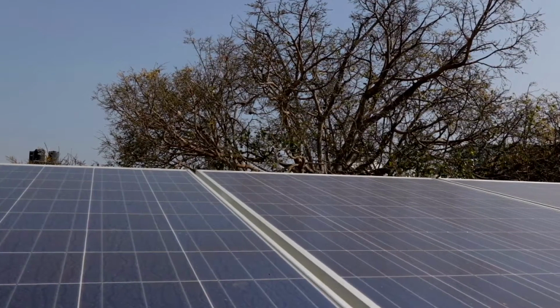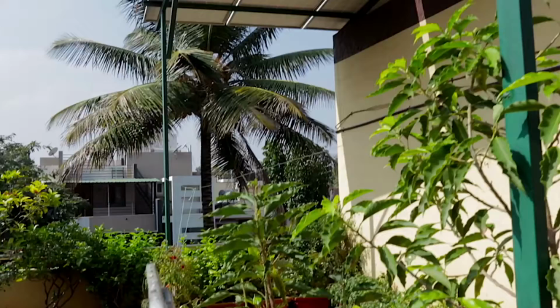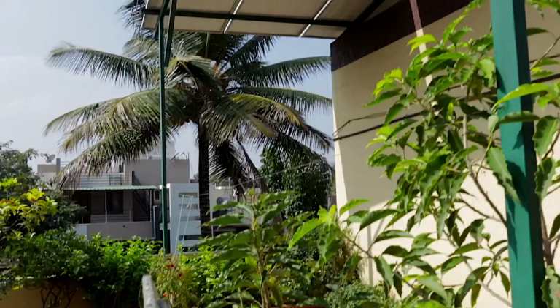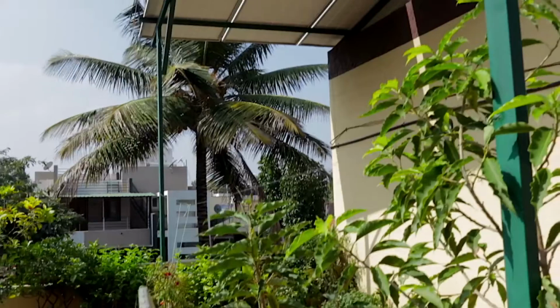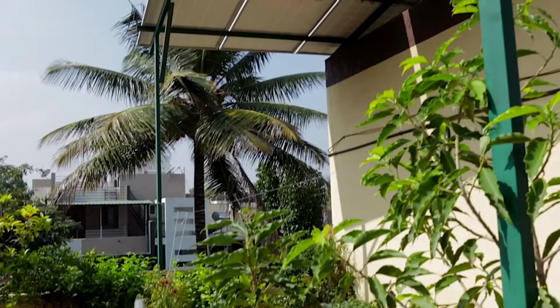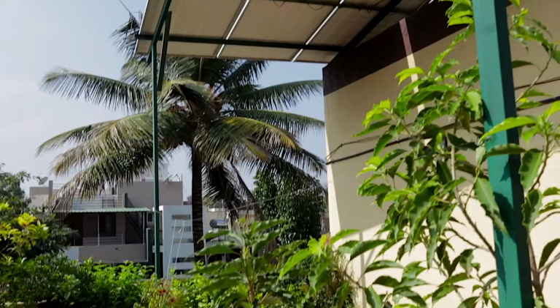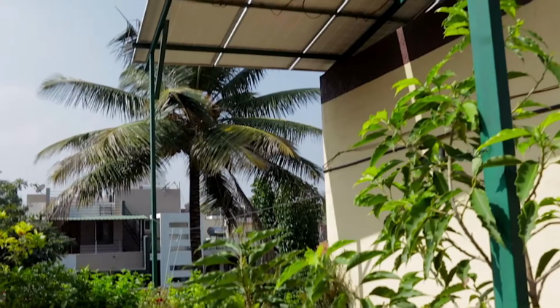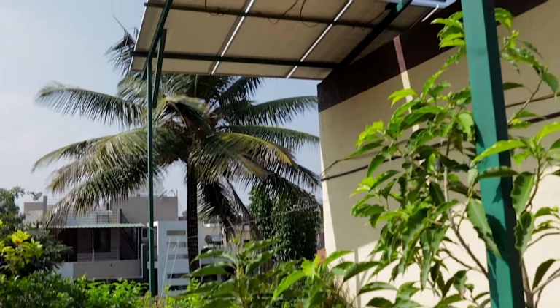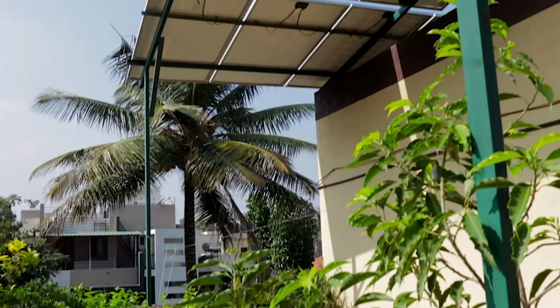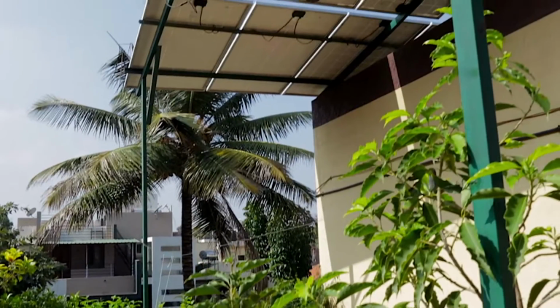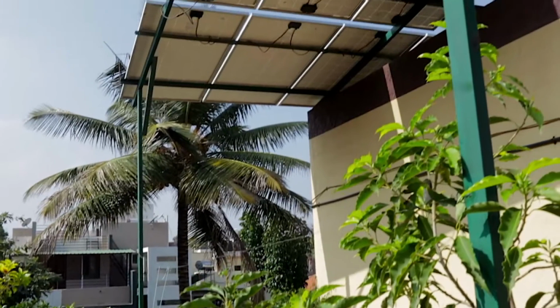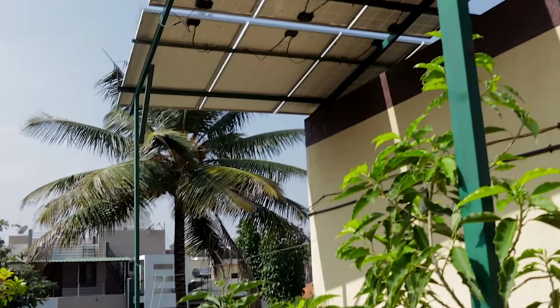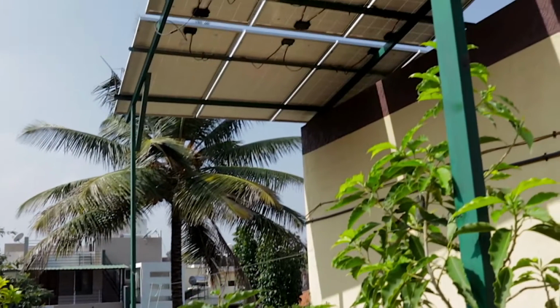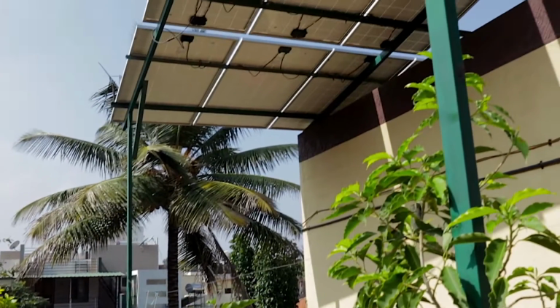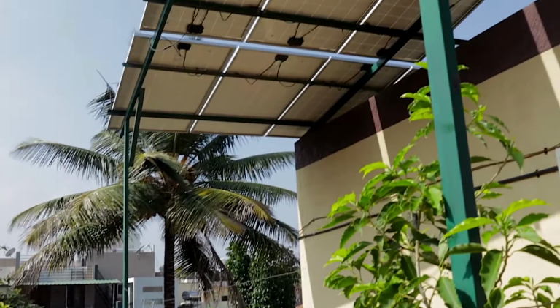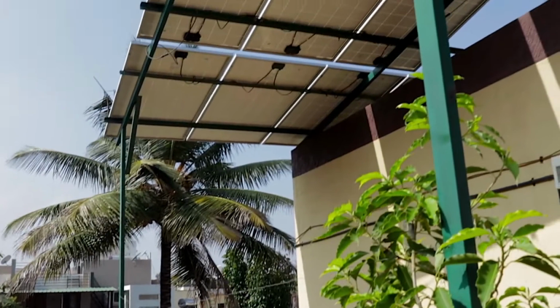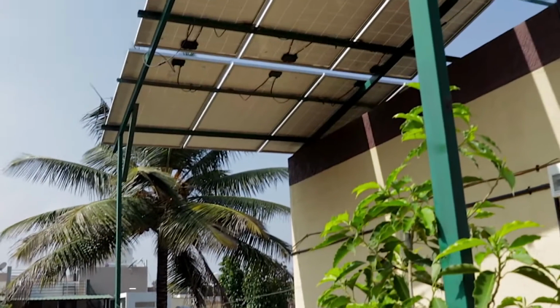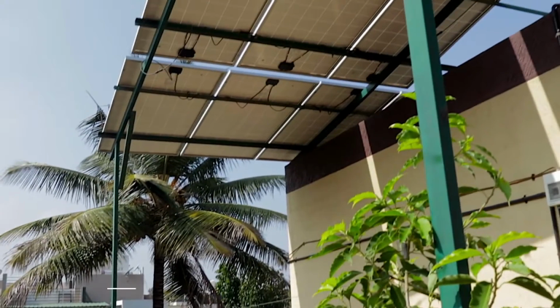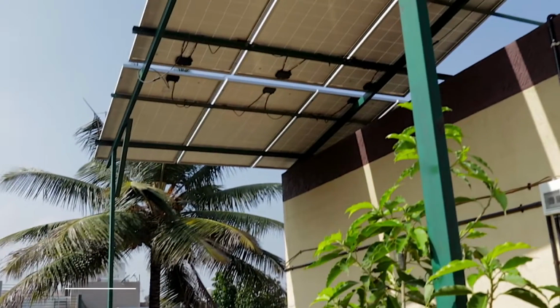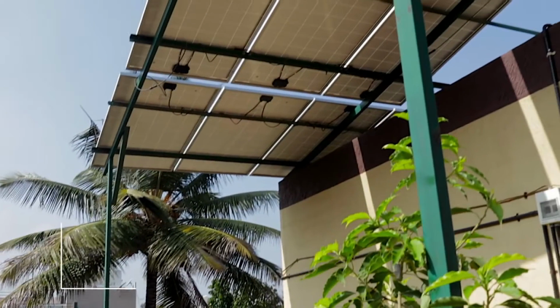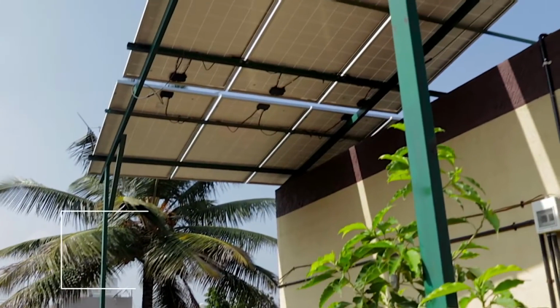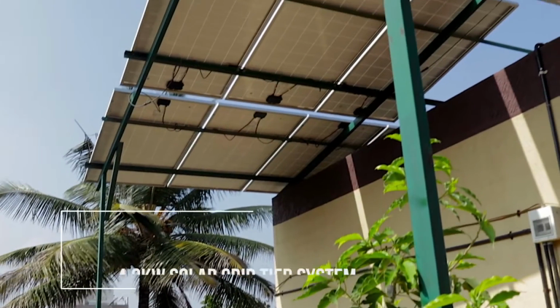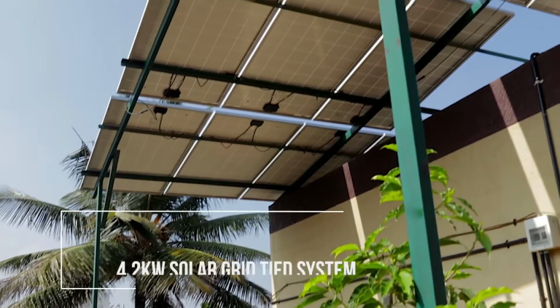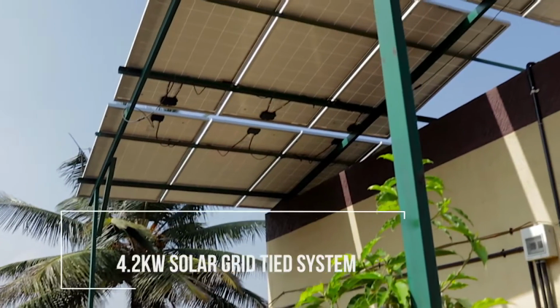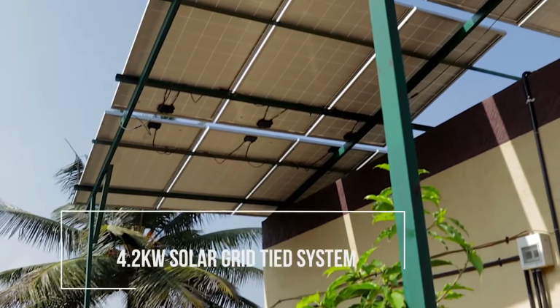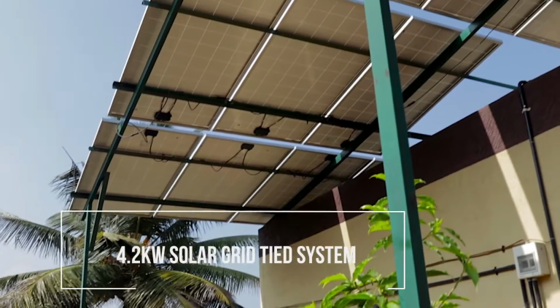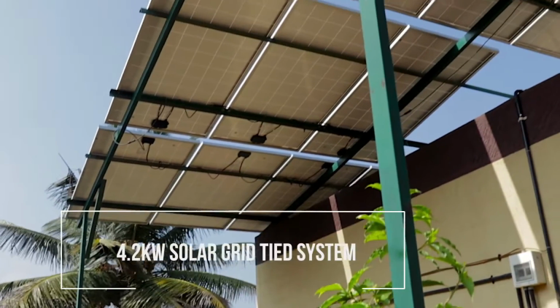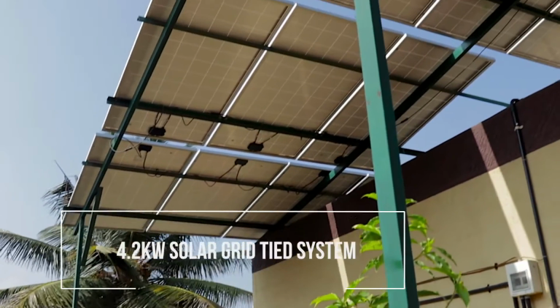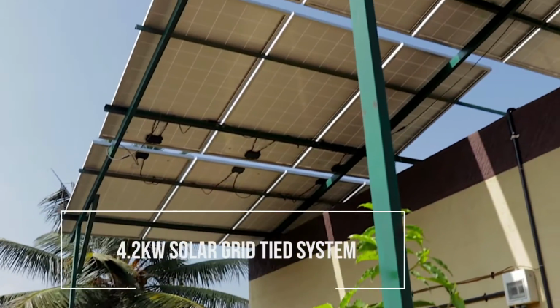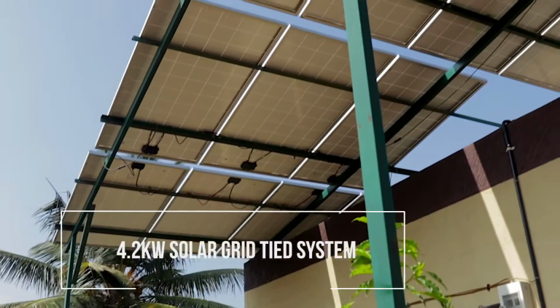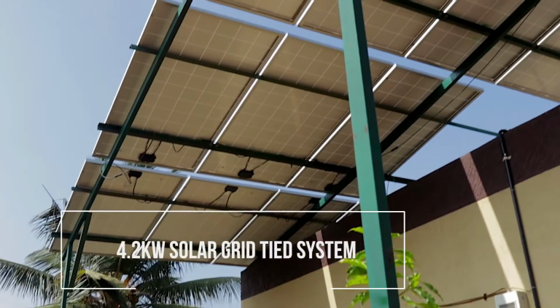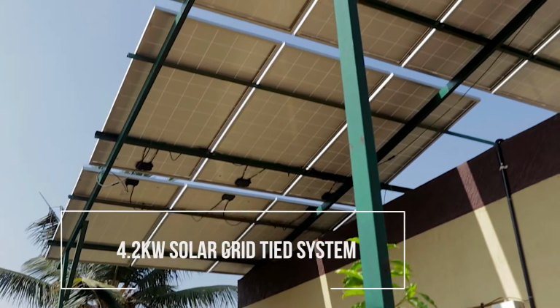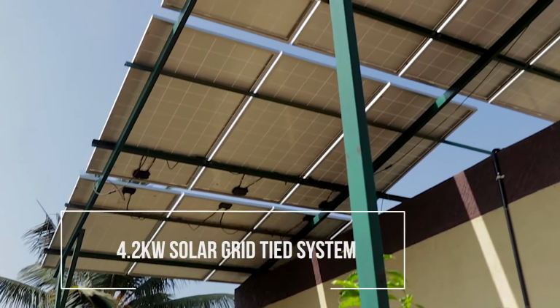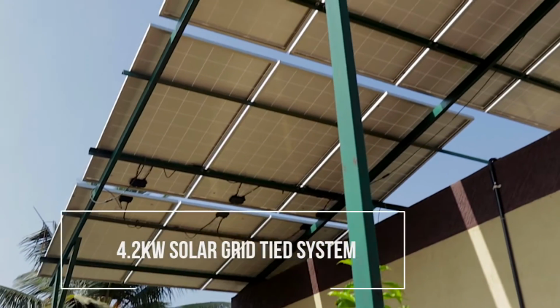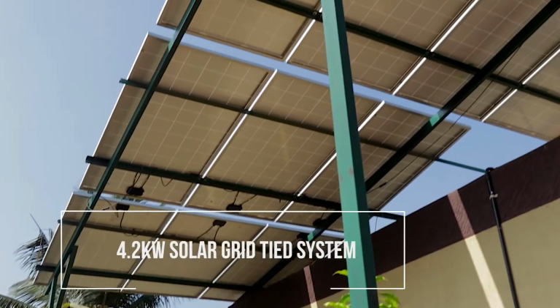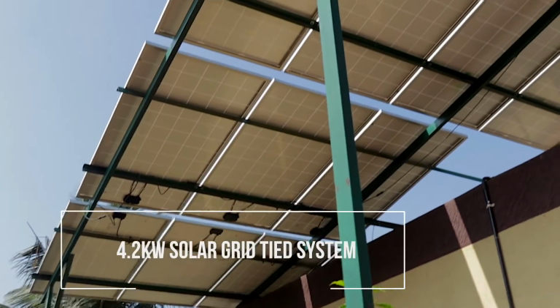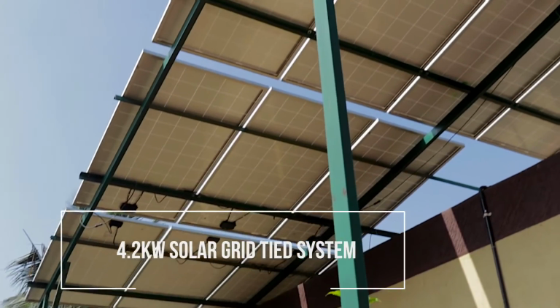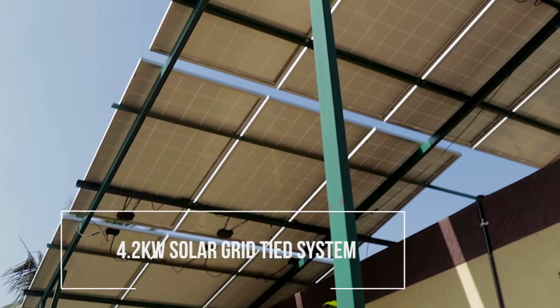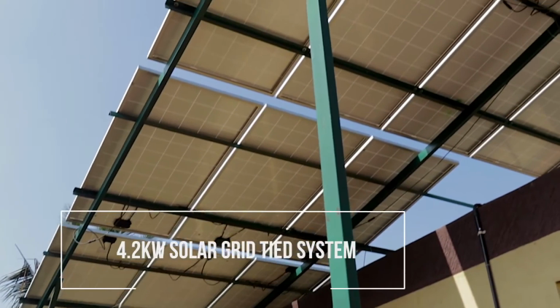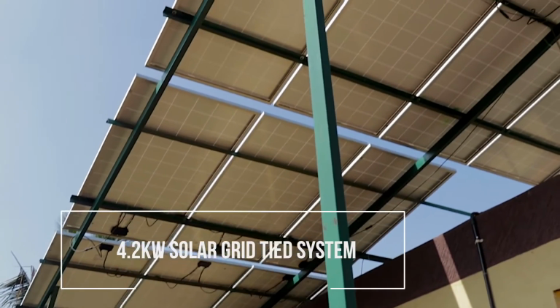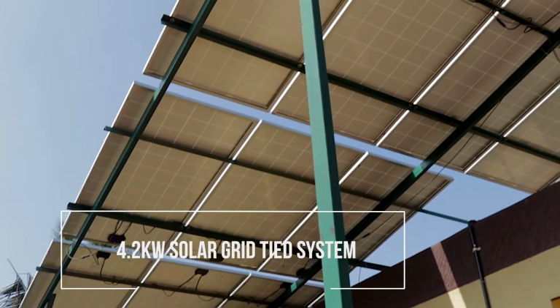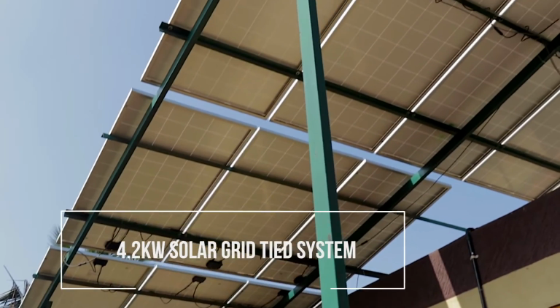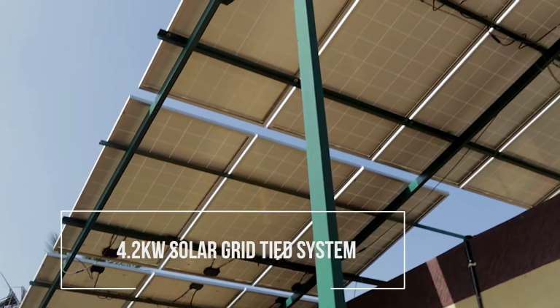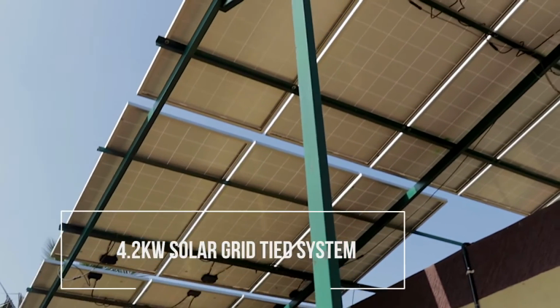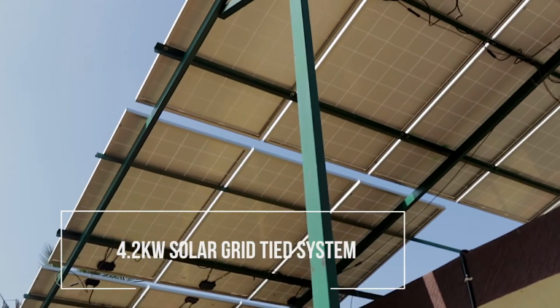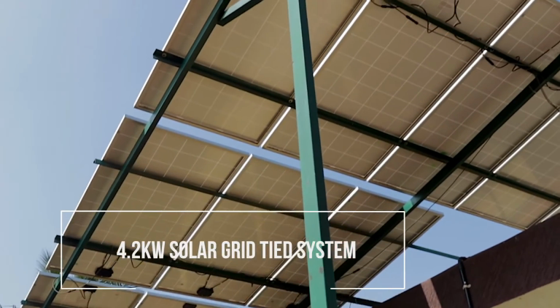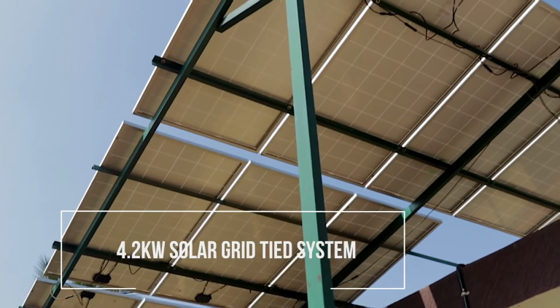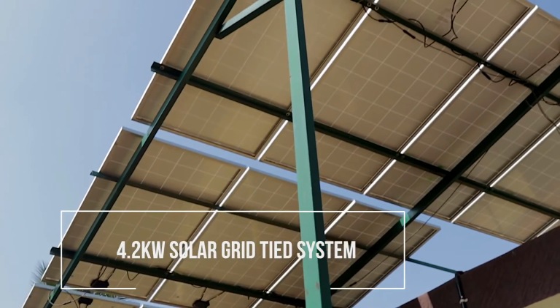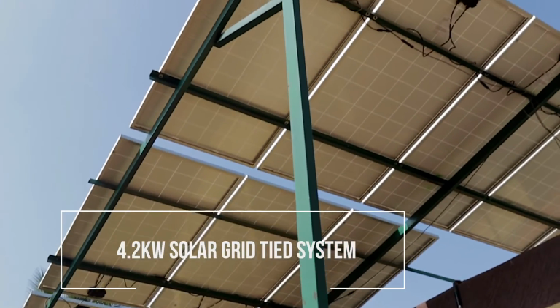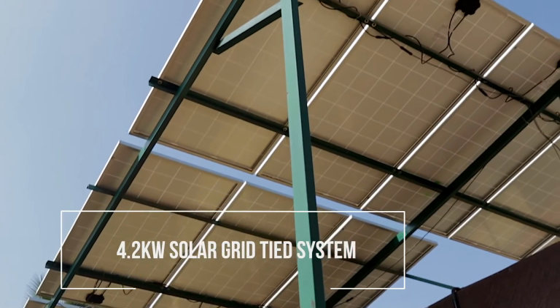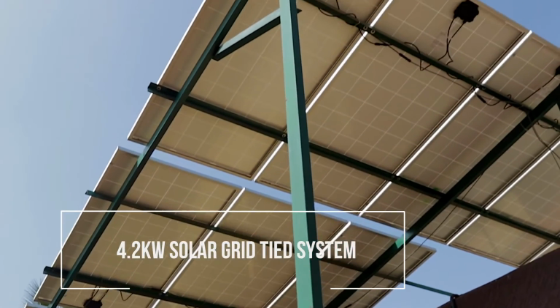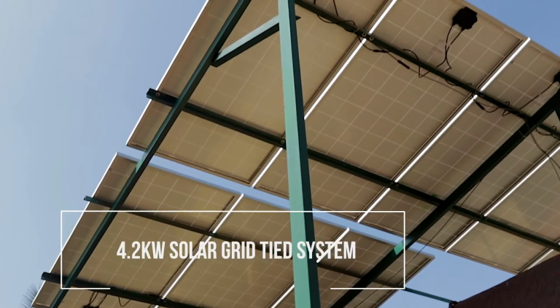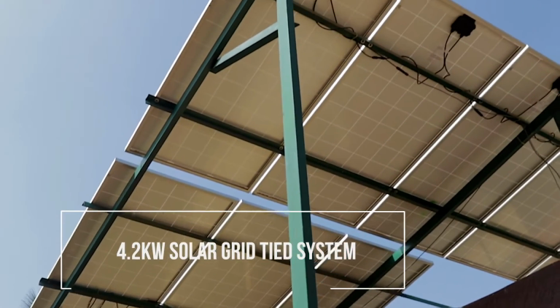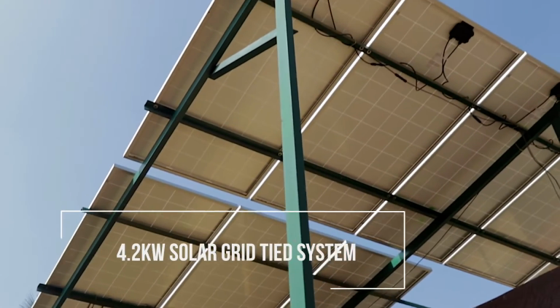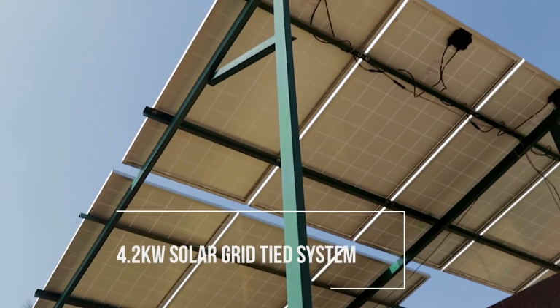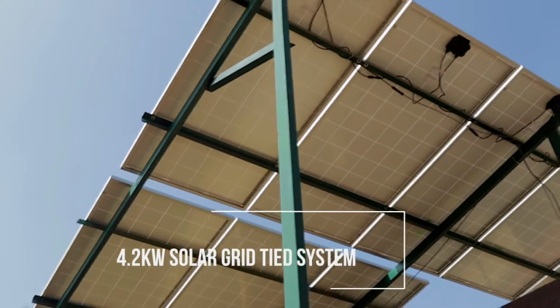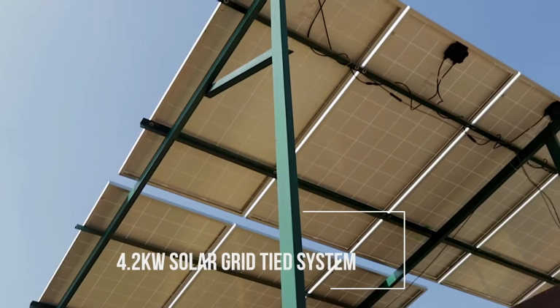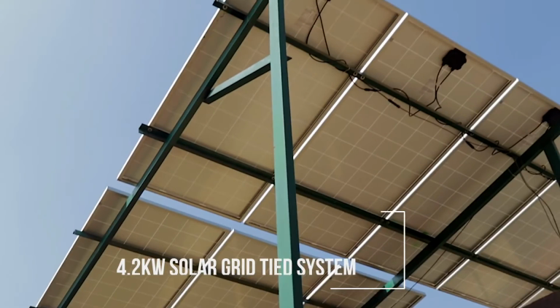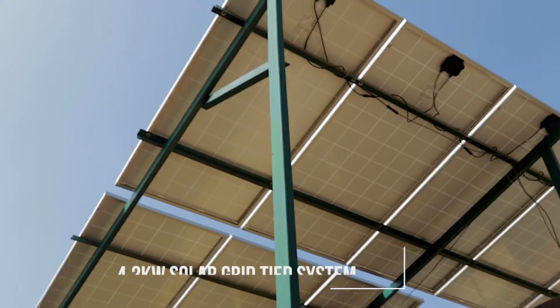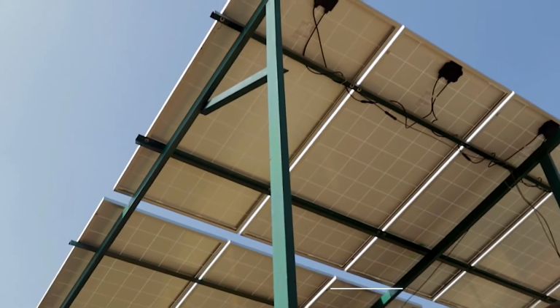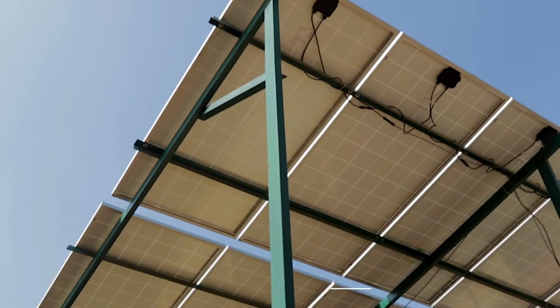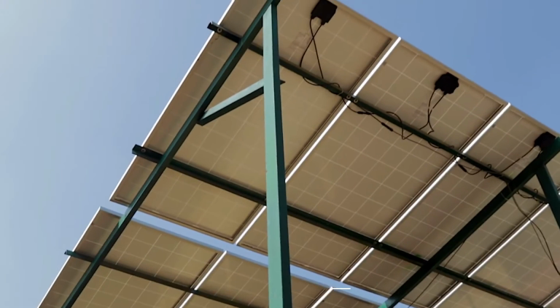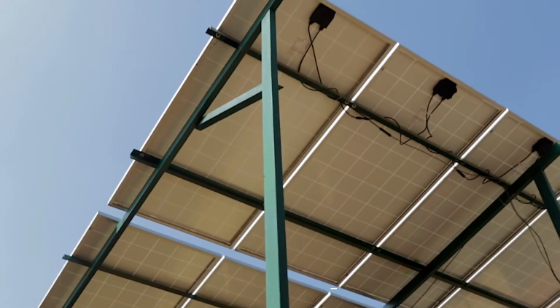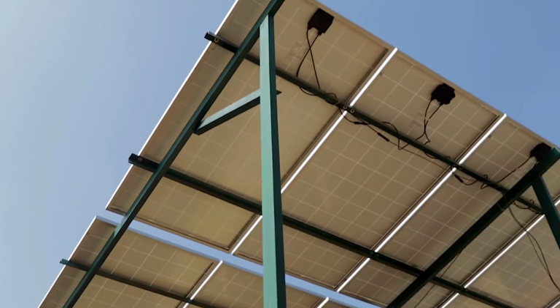Hi, this is a 4.2 kW grid-tie solar power system installed at ISRO Layout, Bangalore.